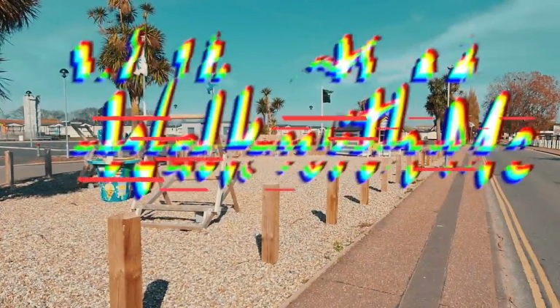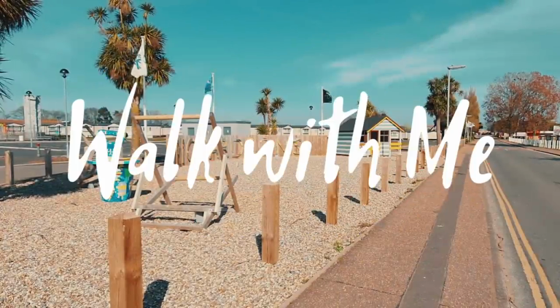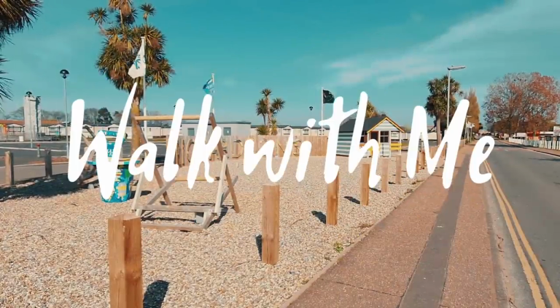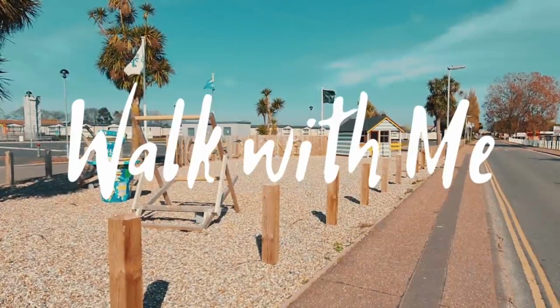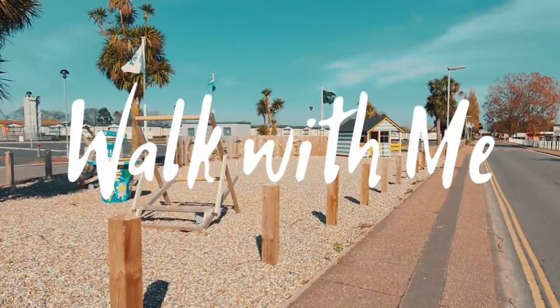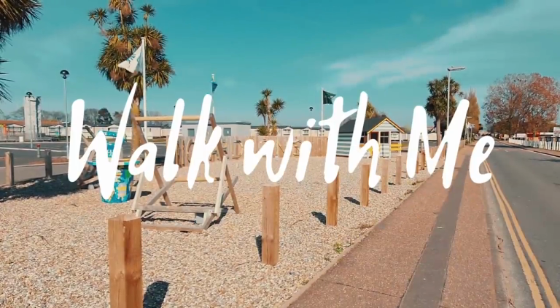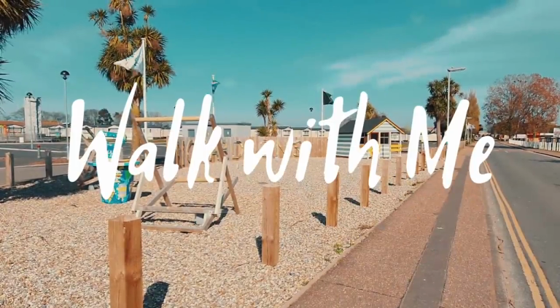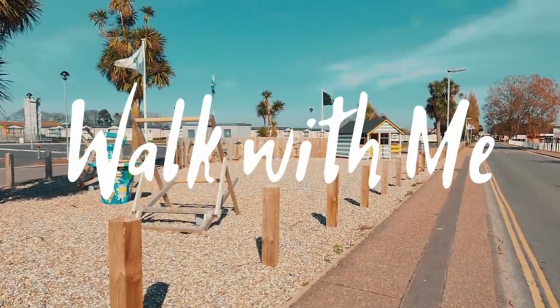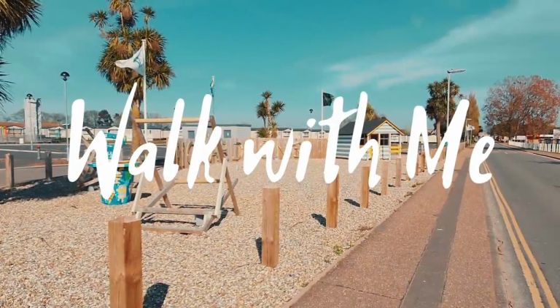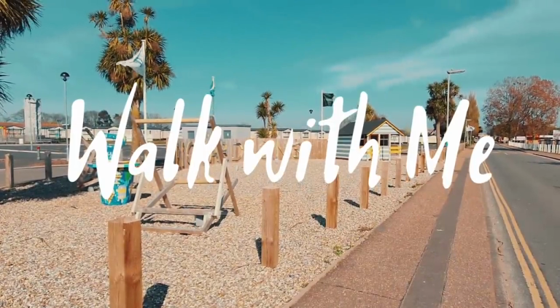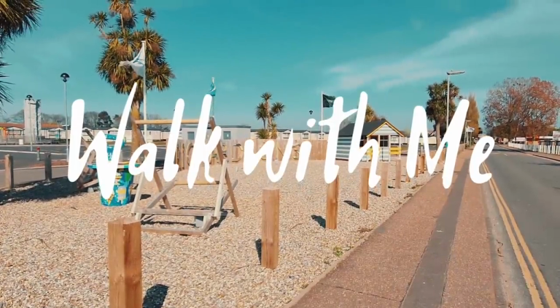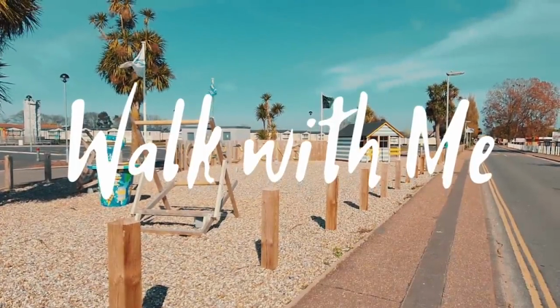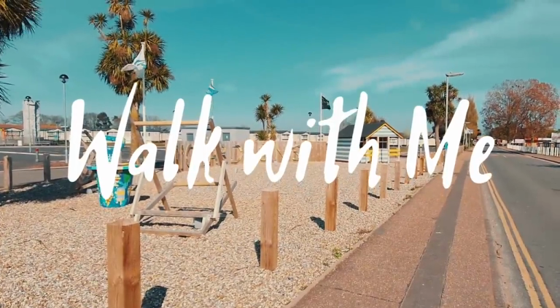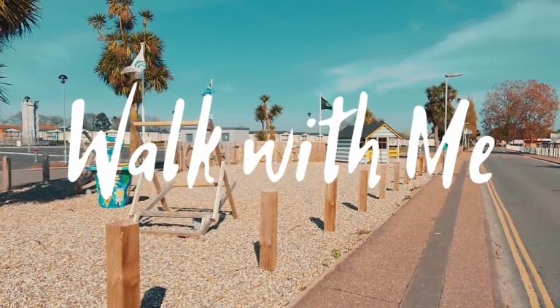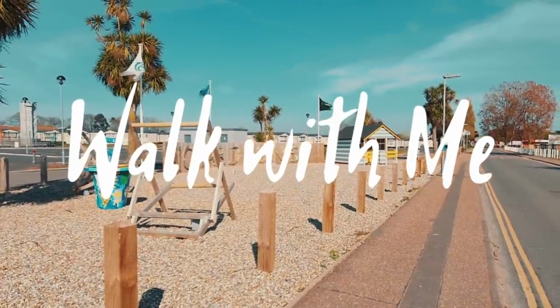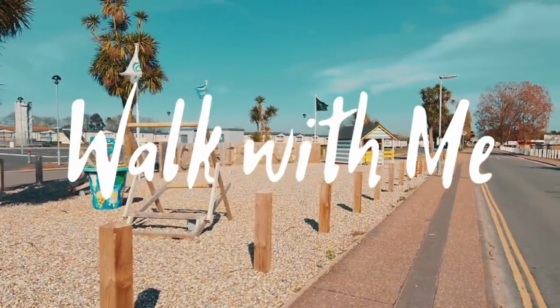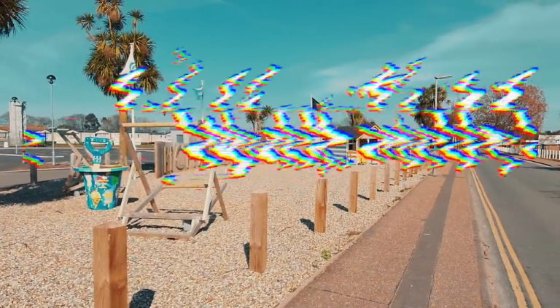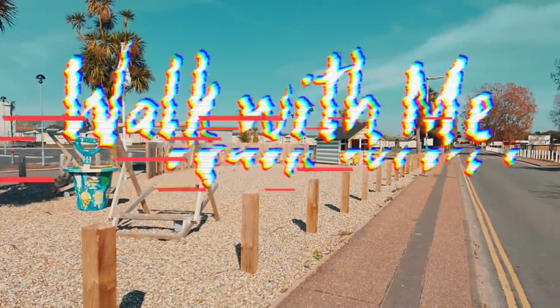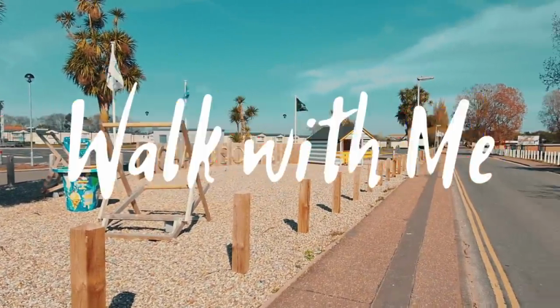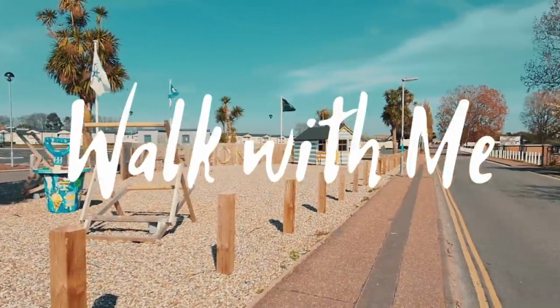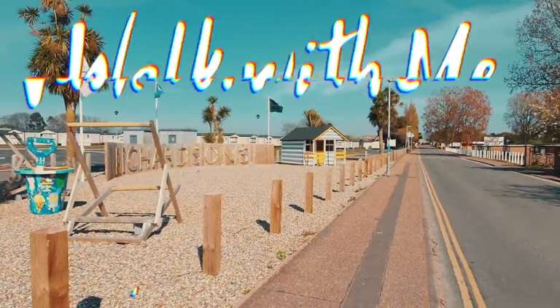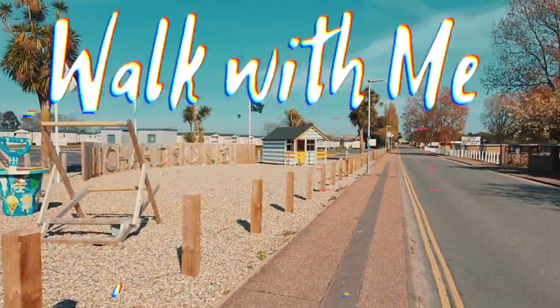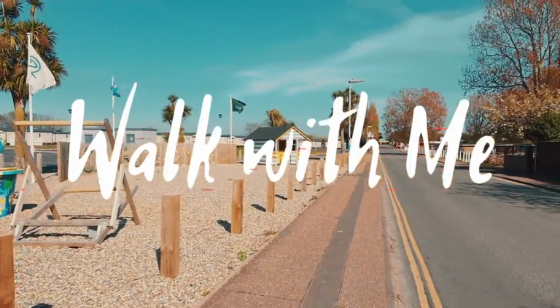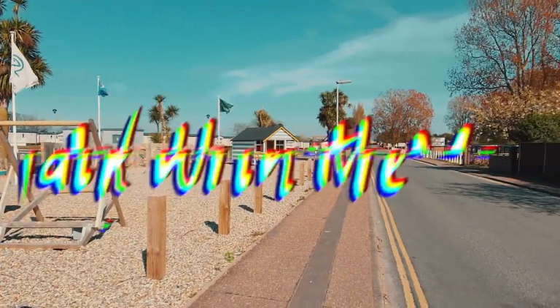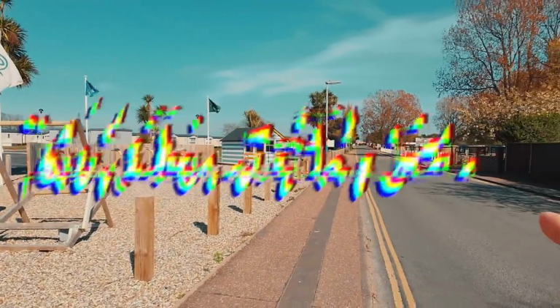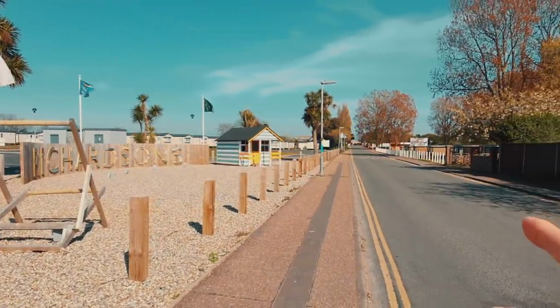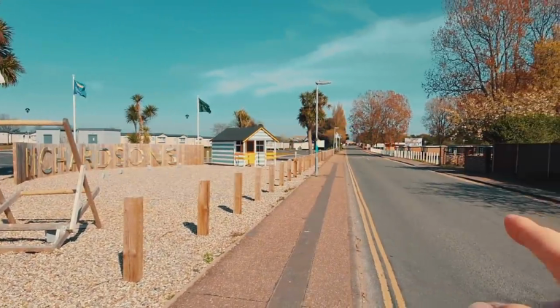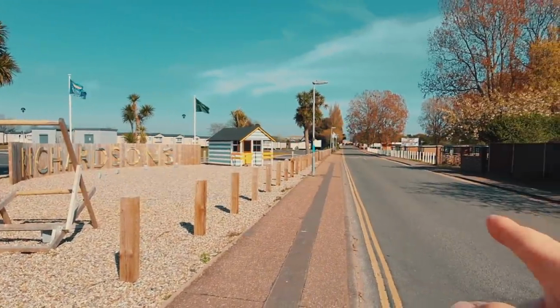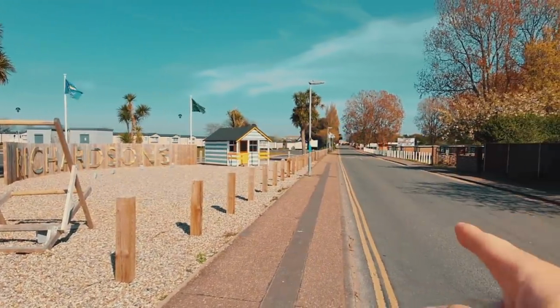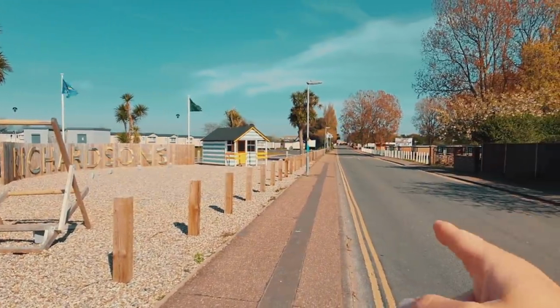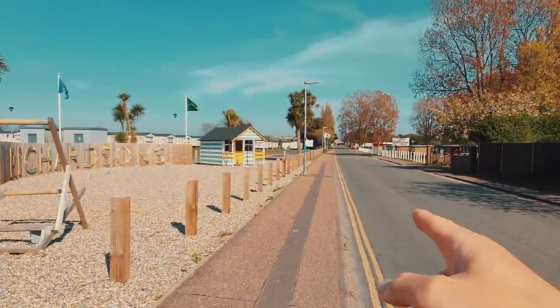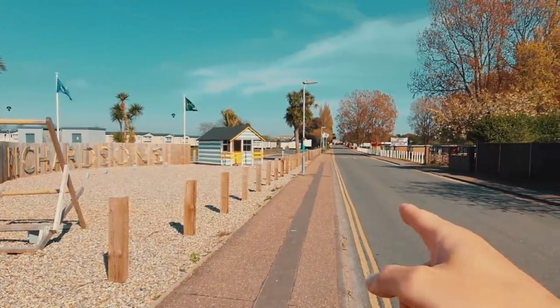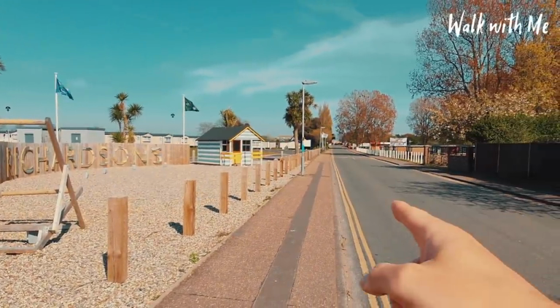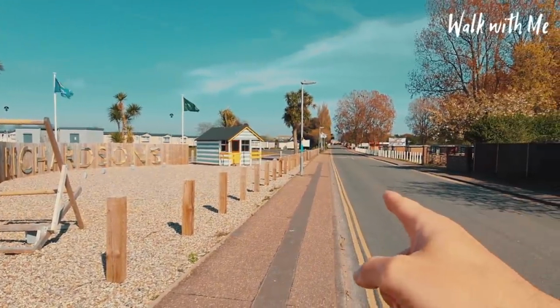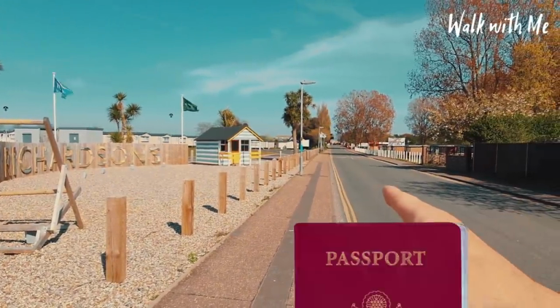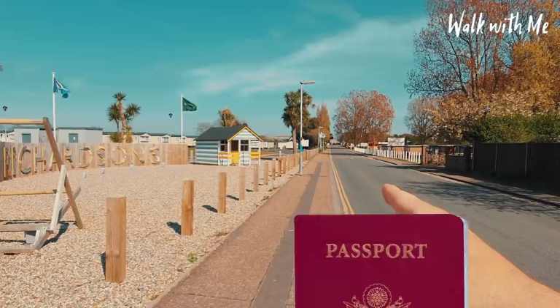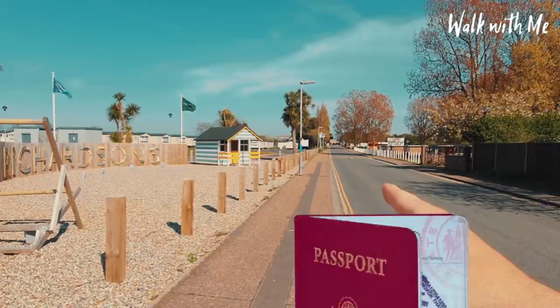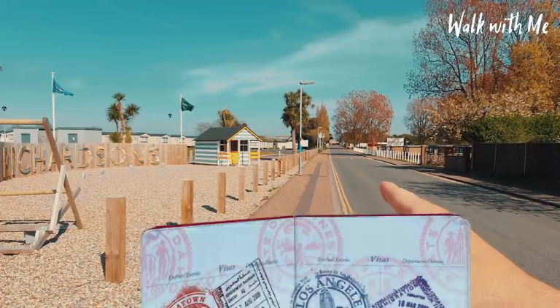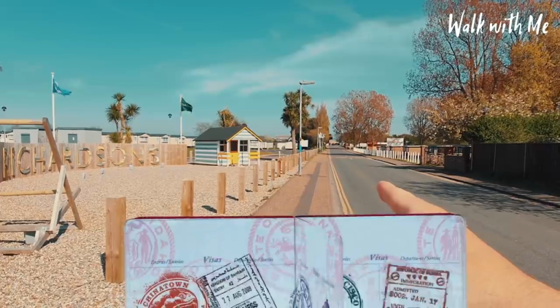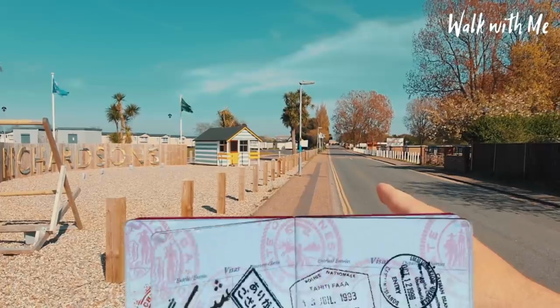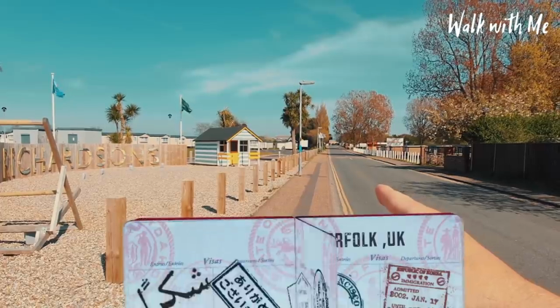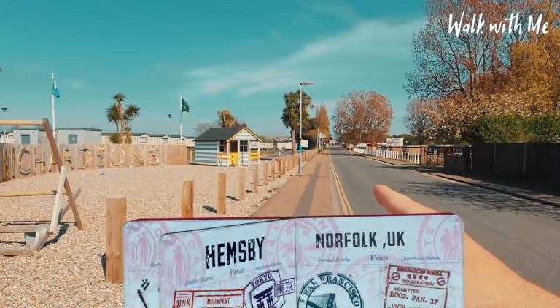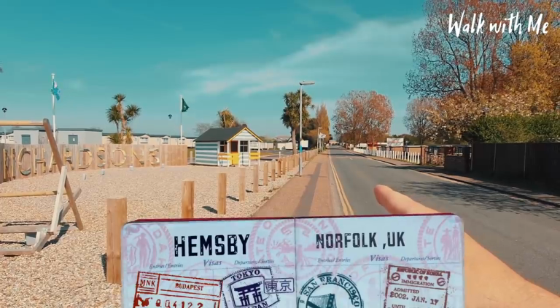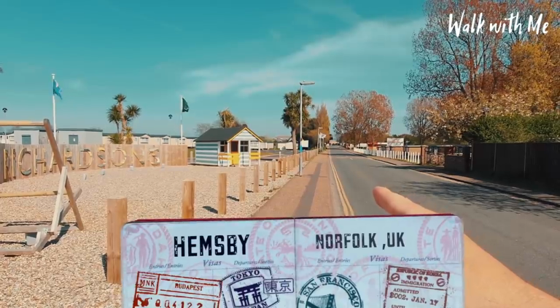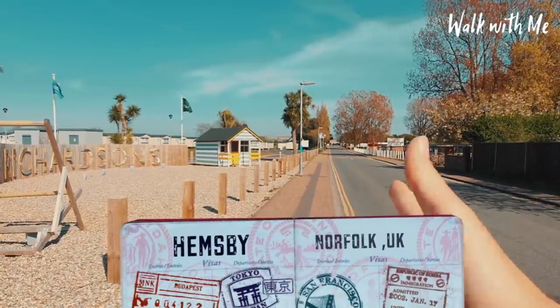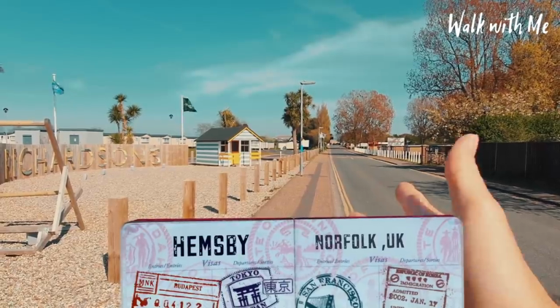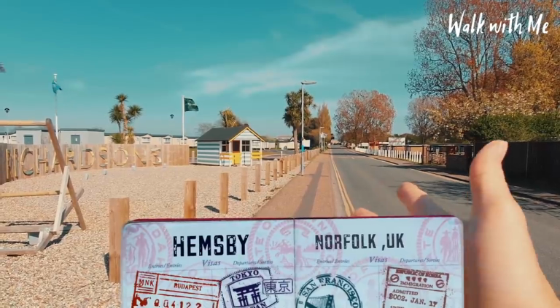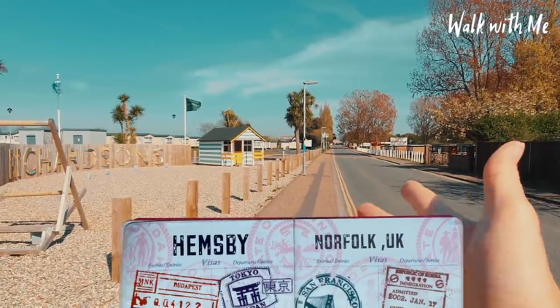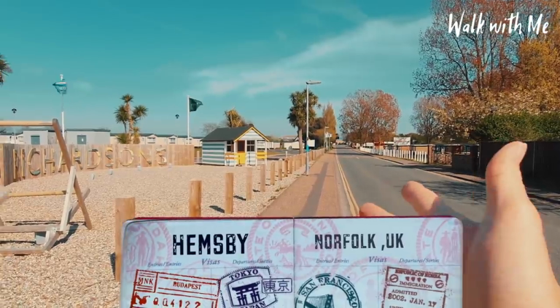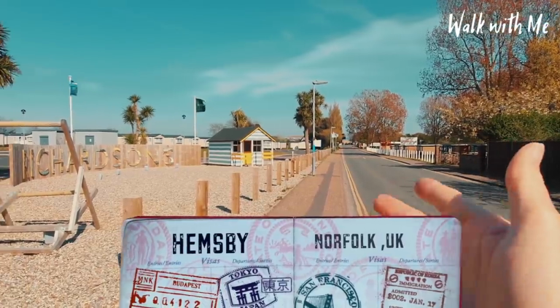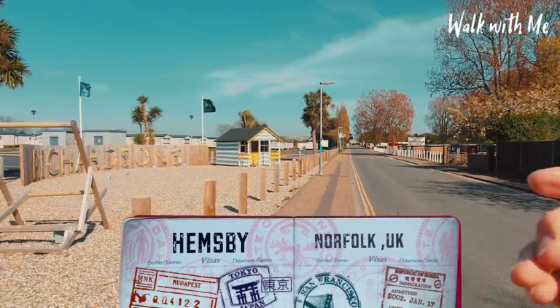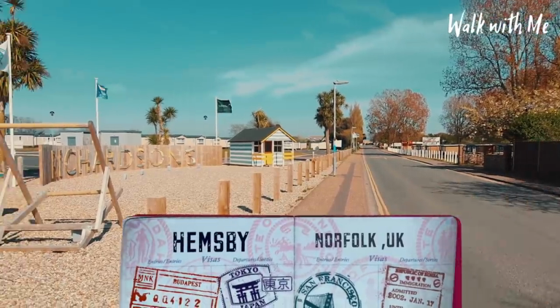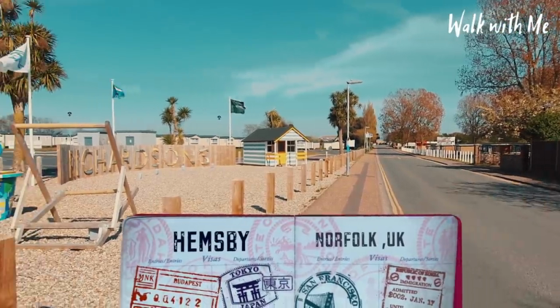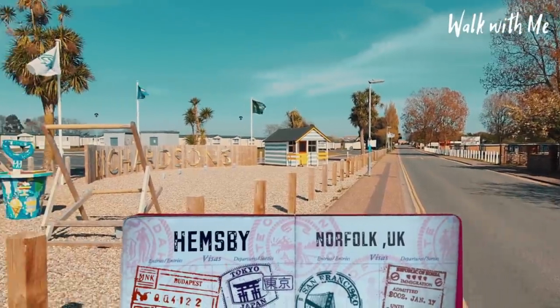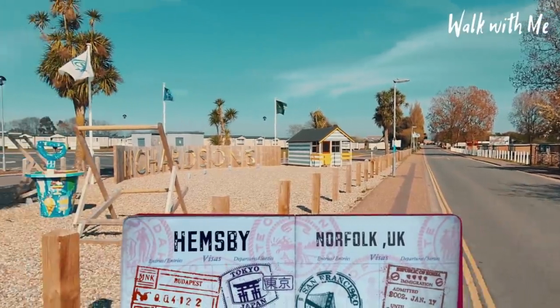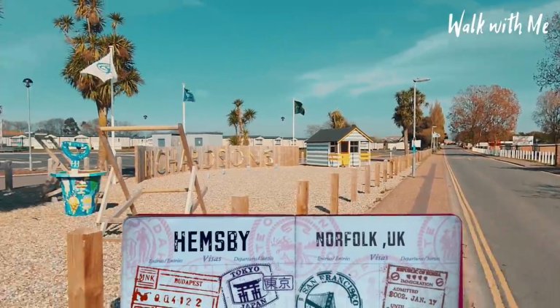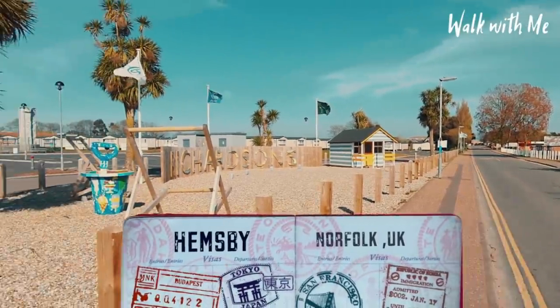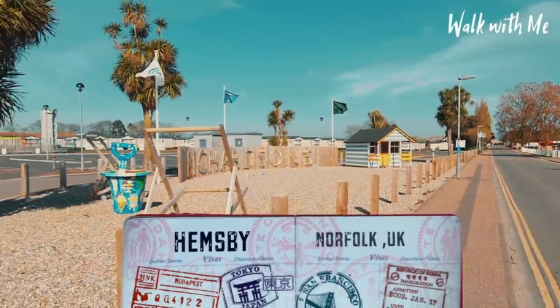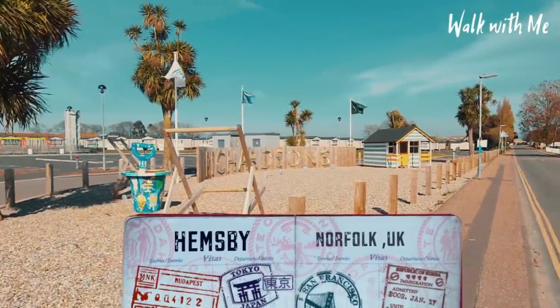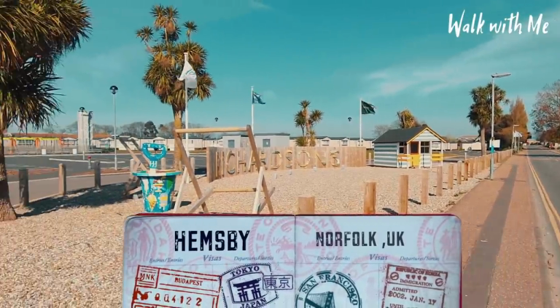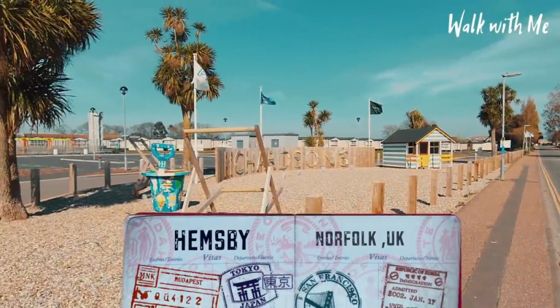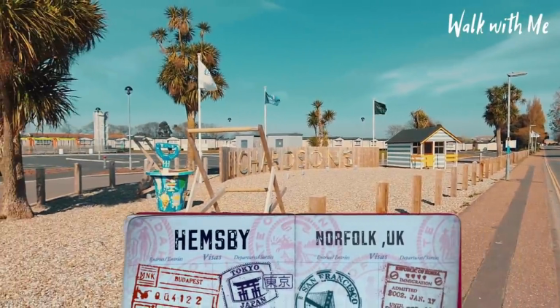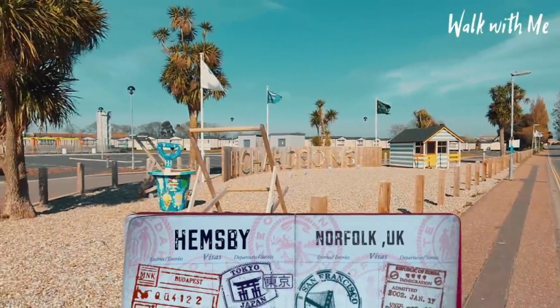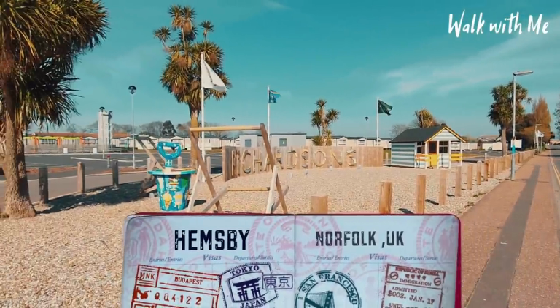Today we're walking to Hemsby, which is just down here. We'll start off at Richardson's.